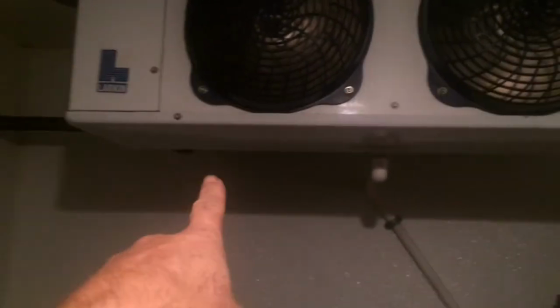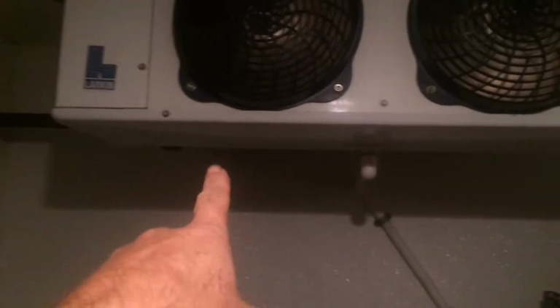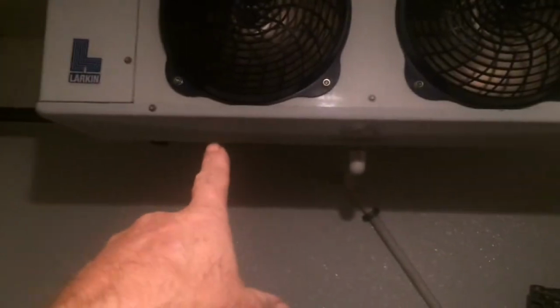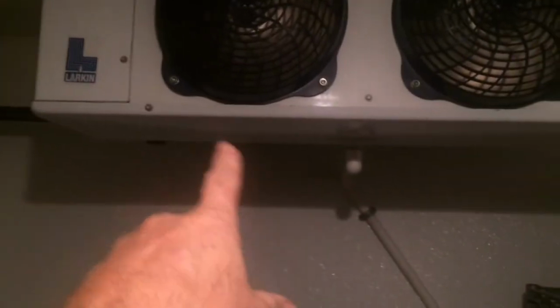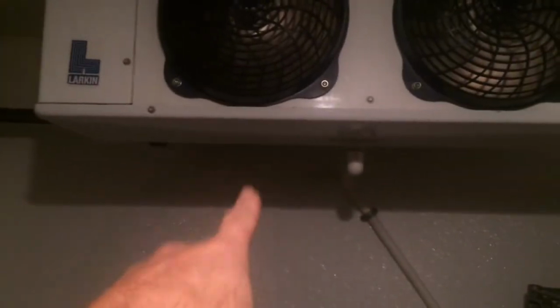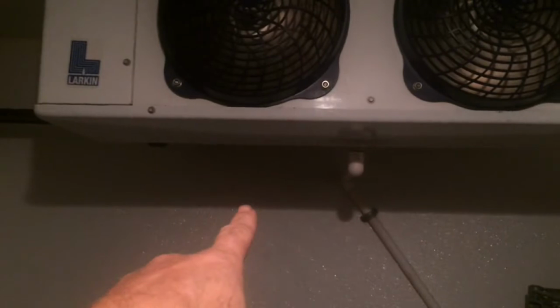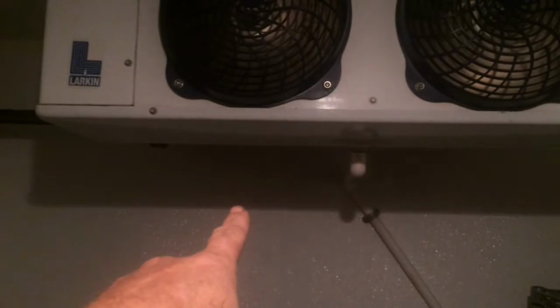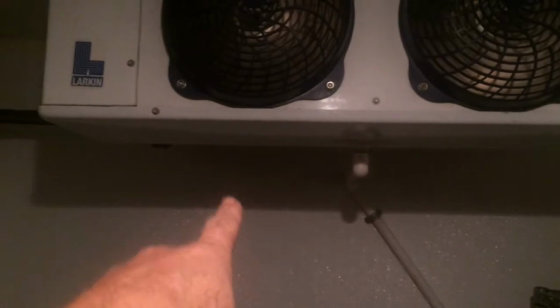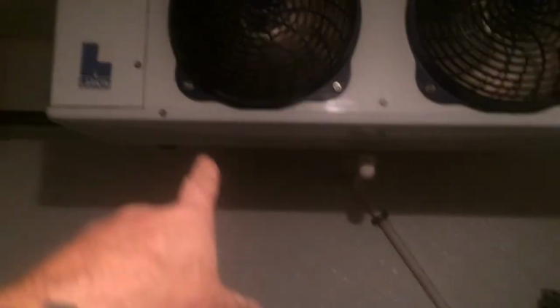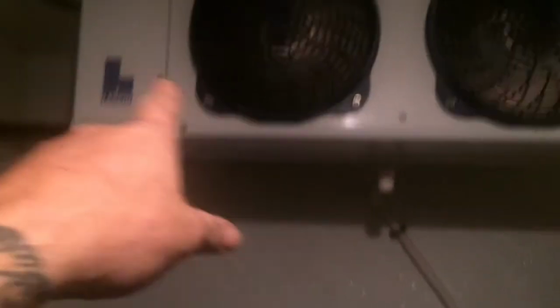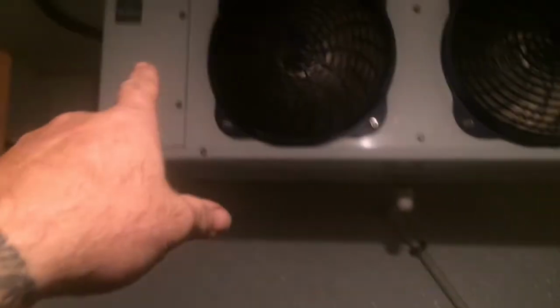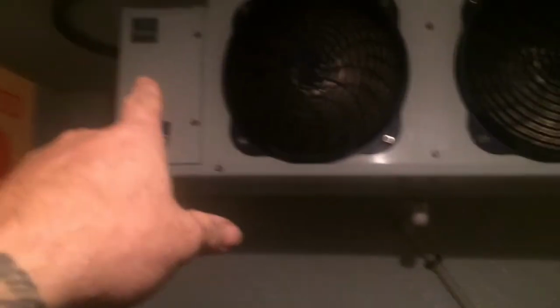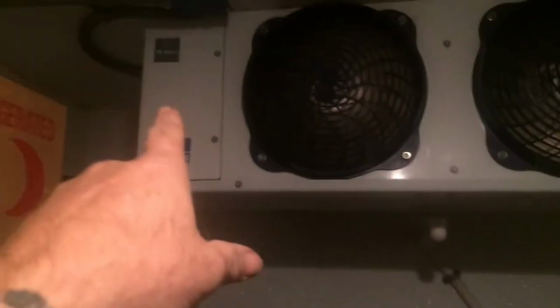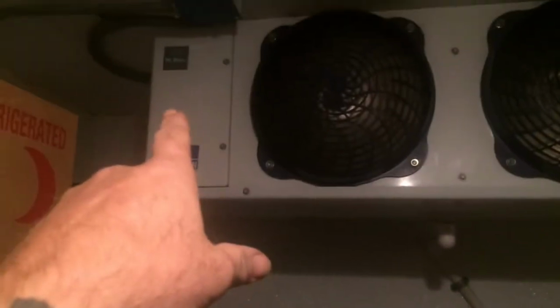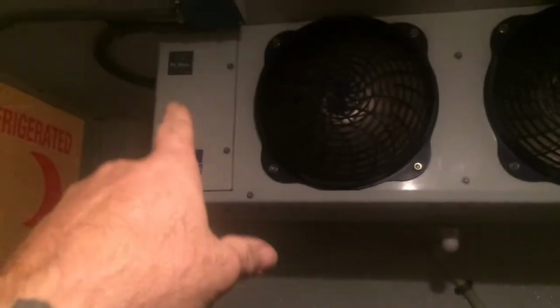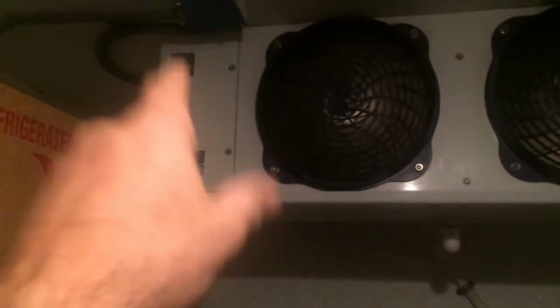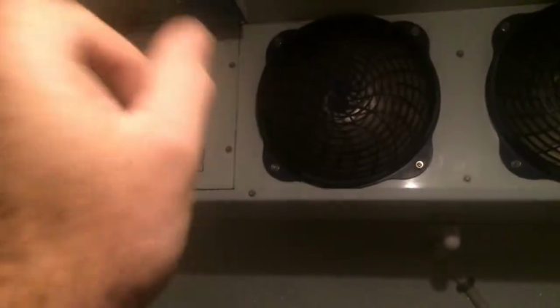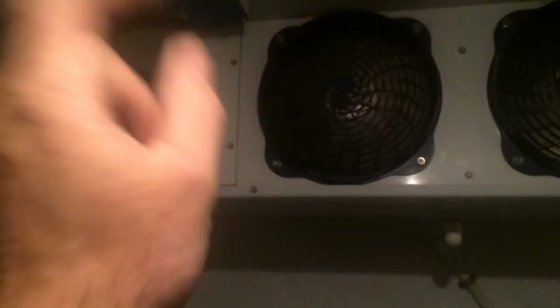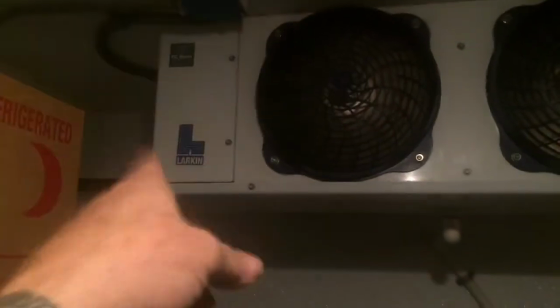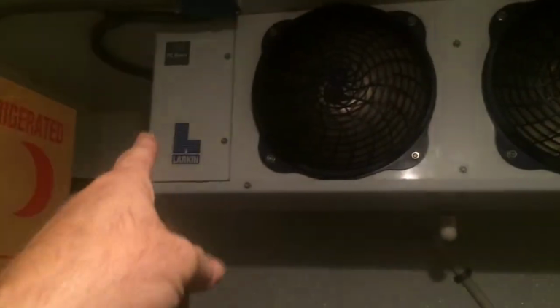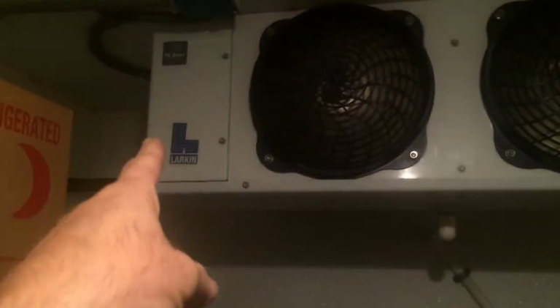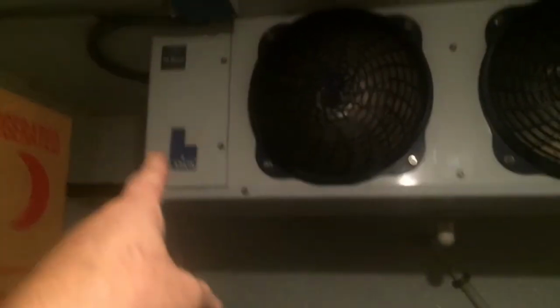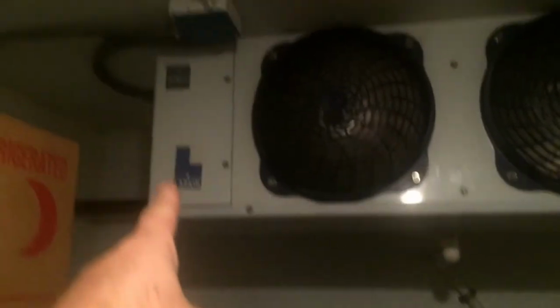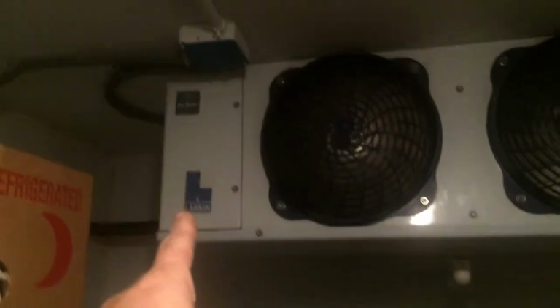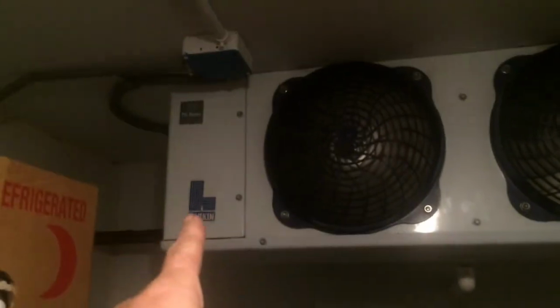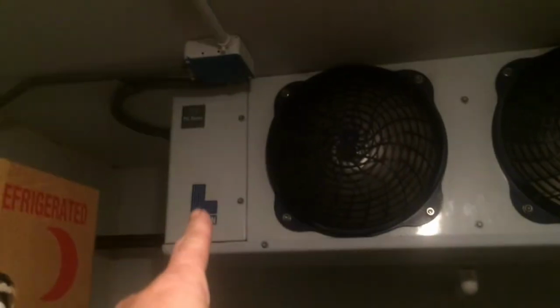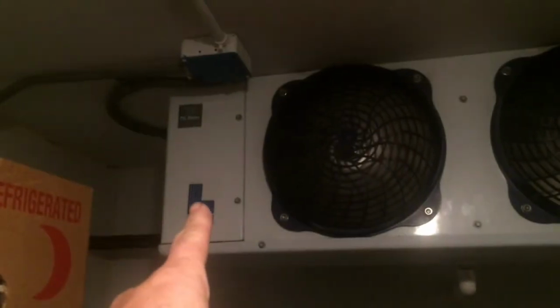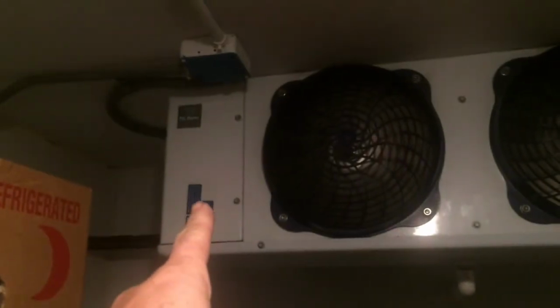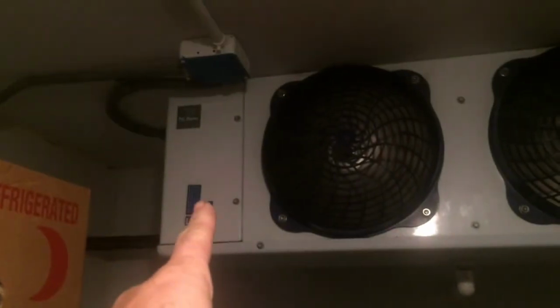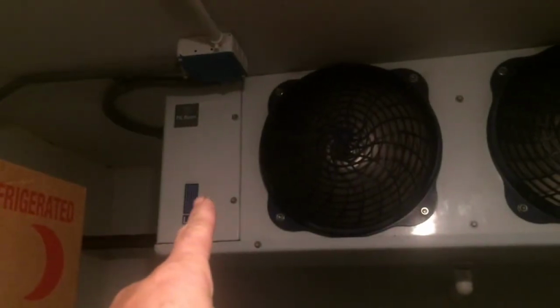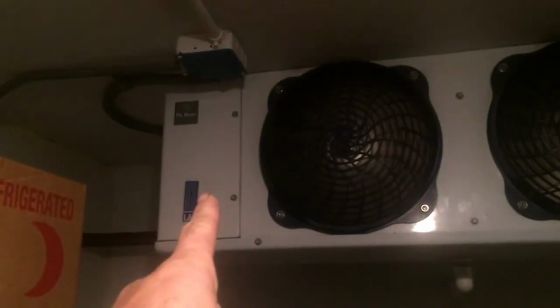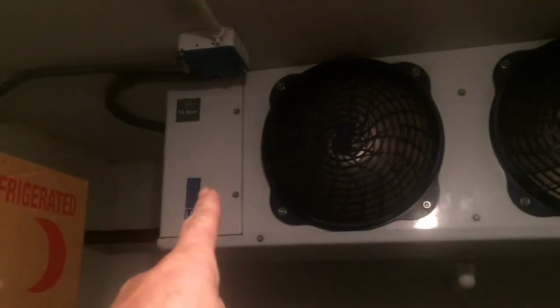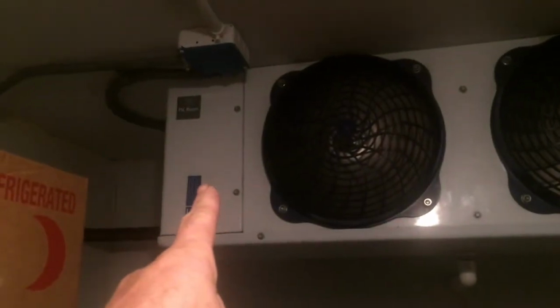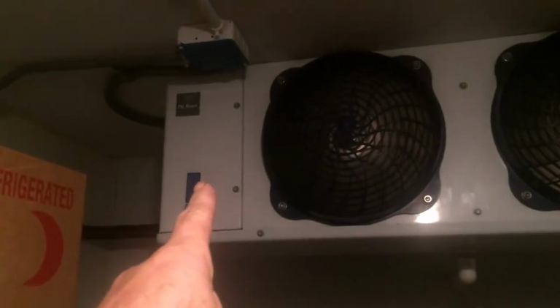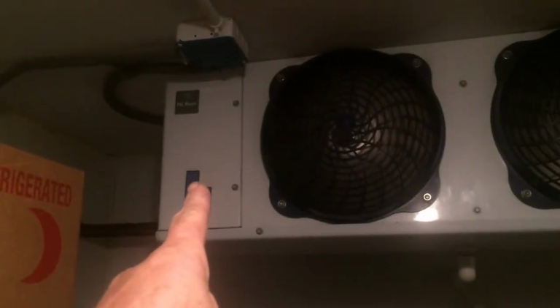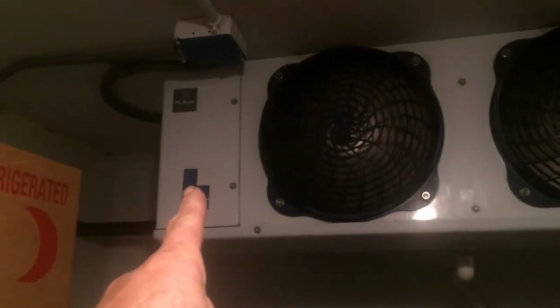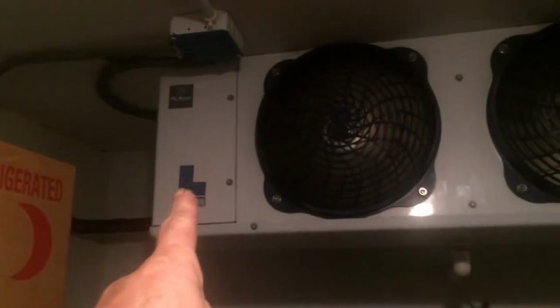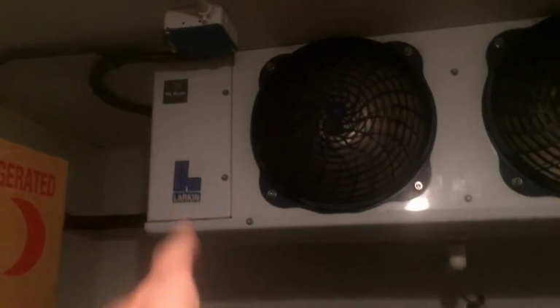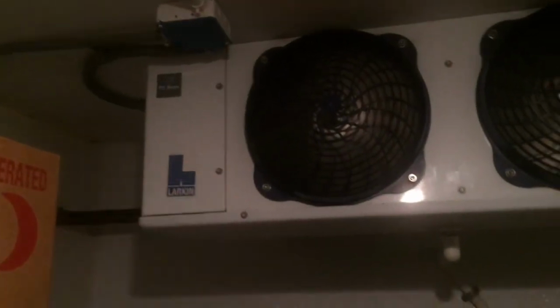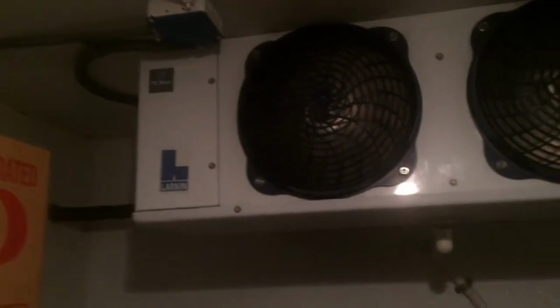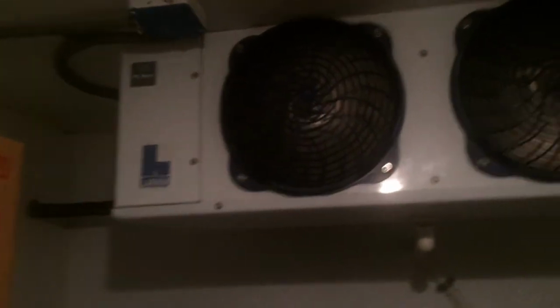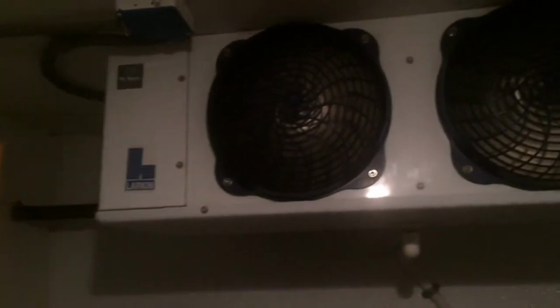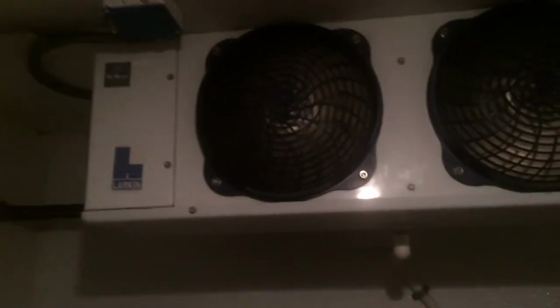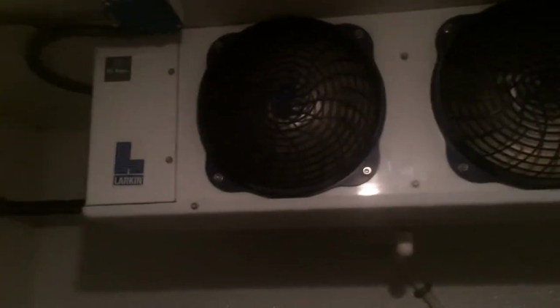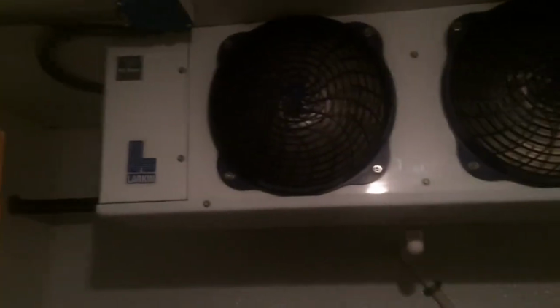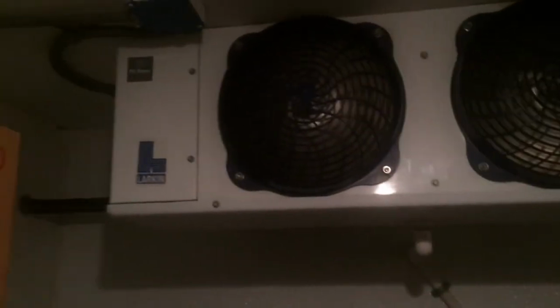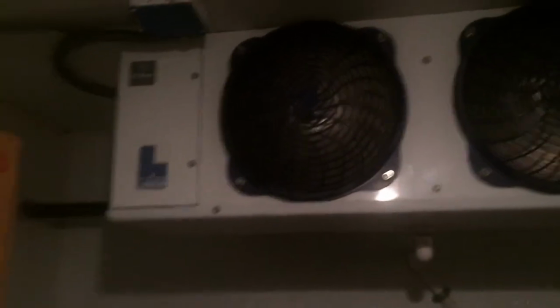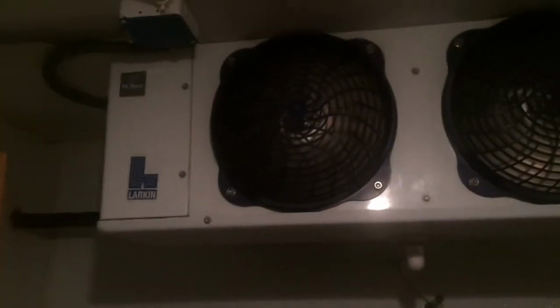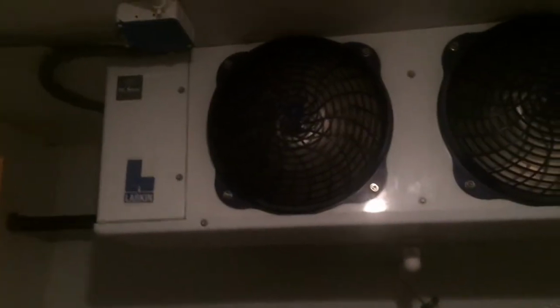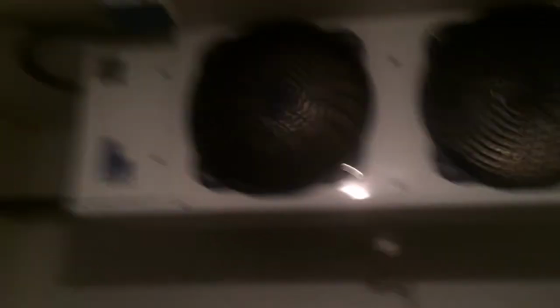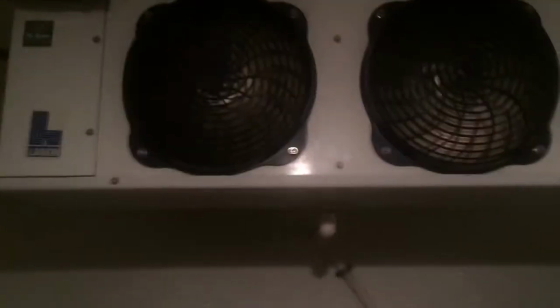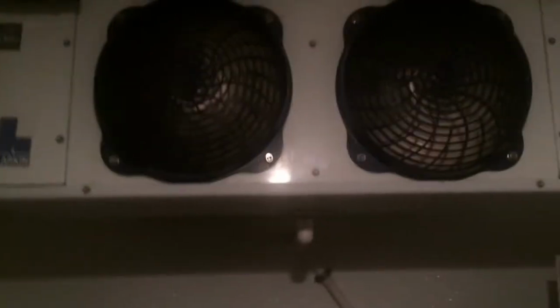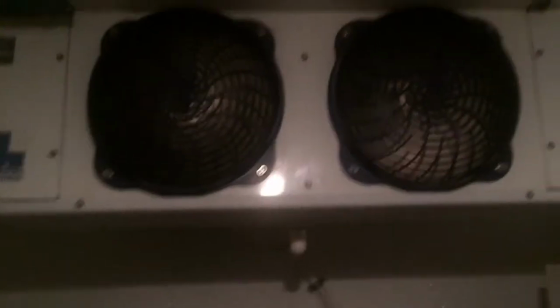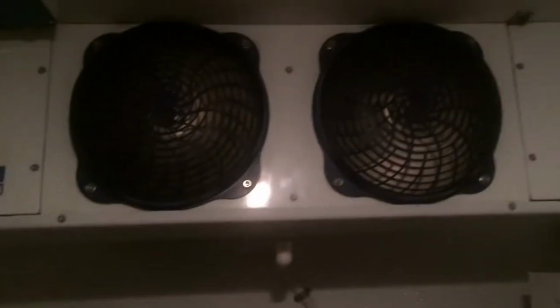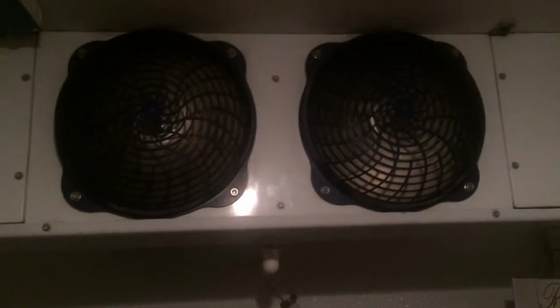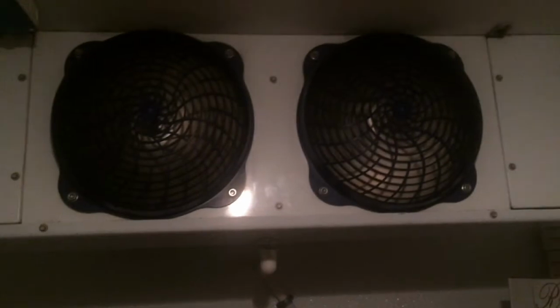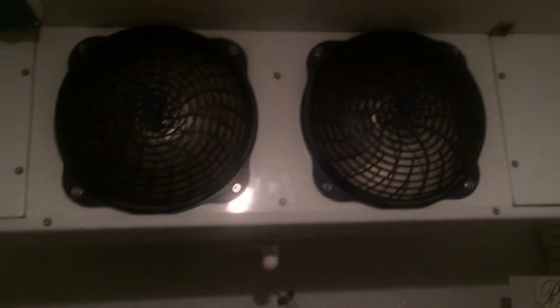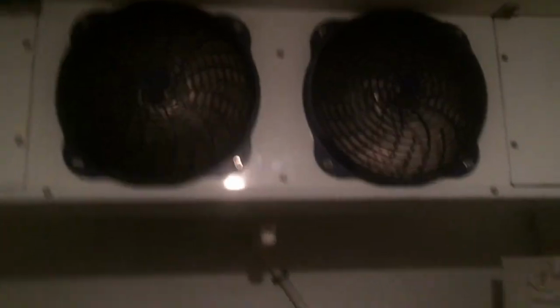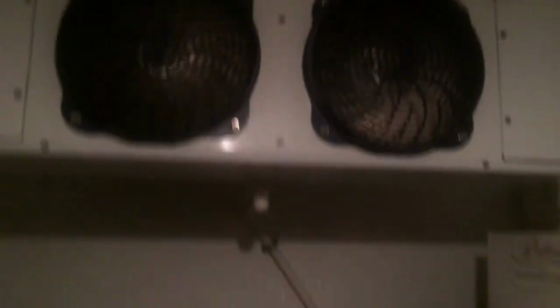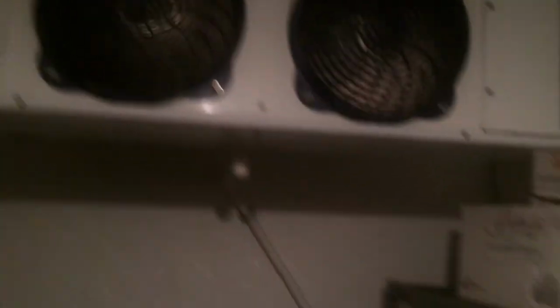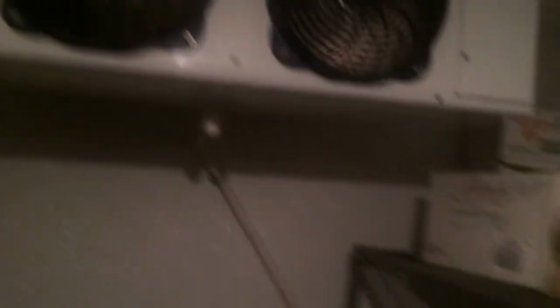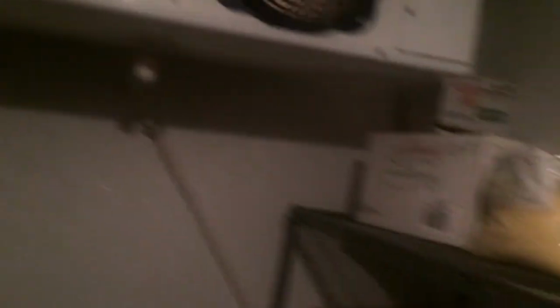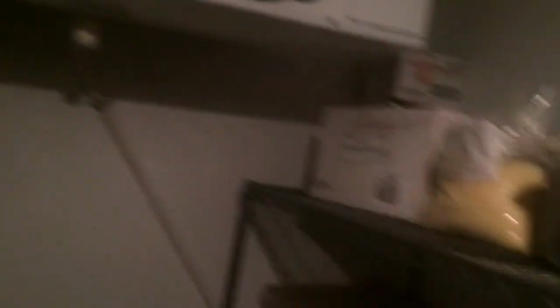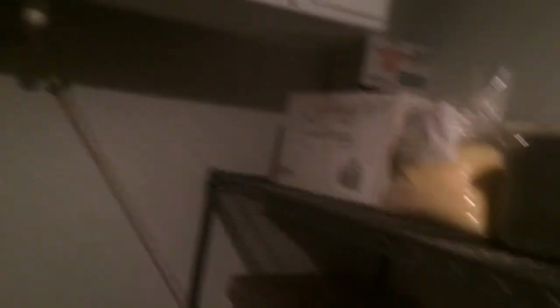That's going to do it for this one. Defrost timer is replaced, we installed the nozzle that was never installed, set the superheat, and we're all coming back around.